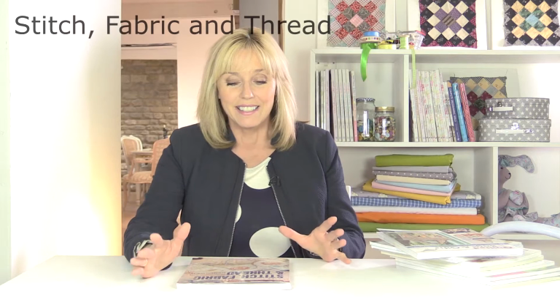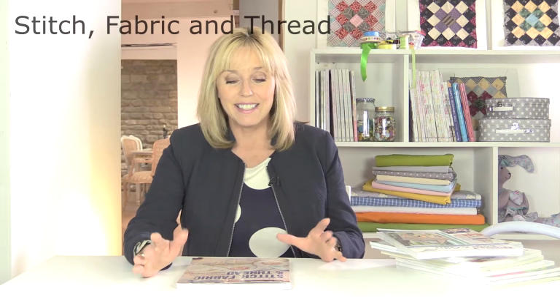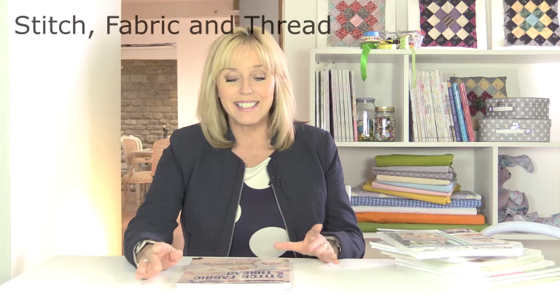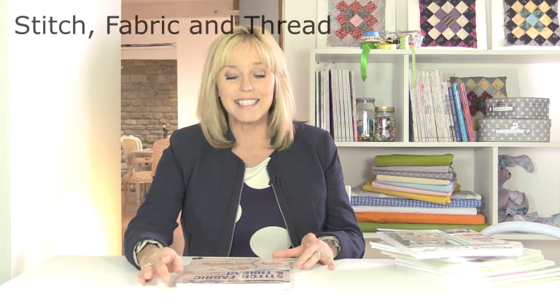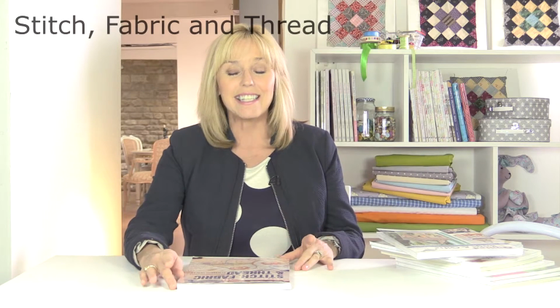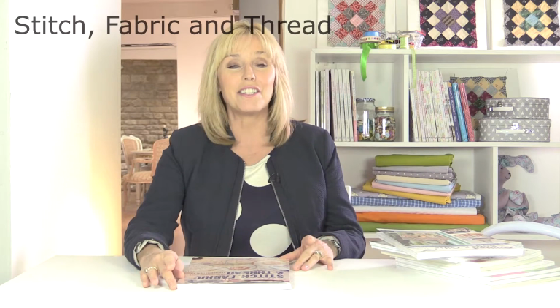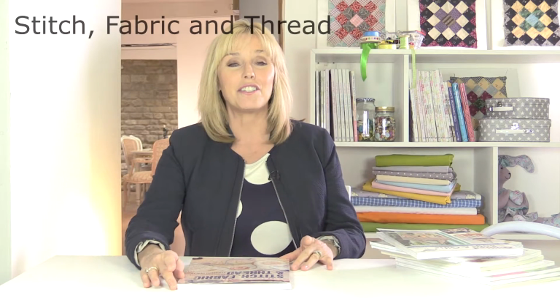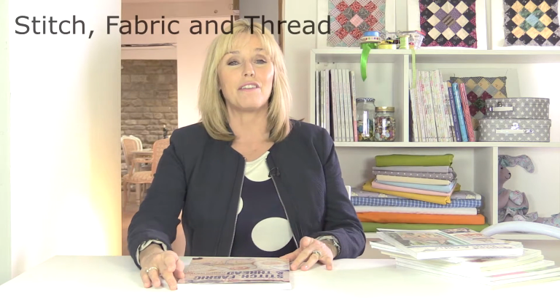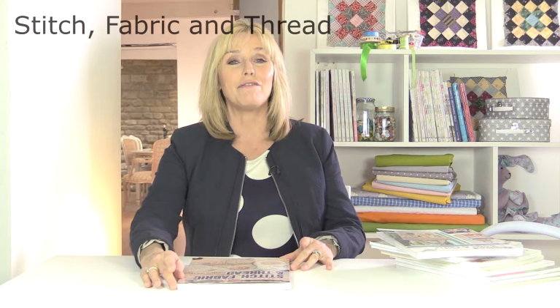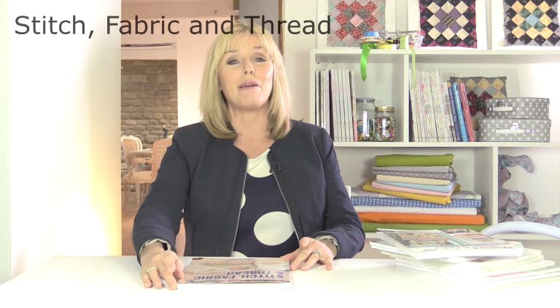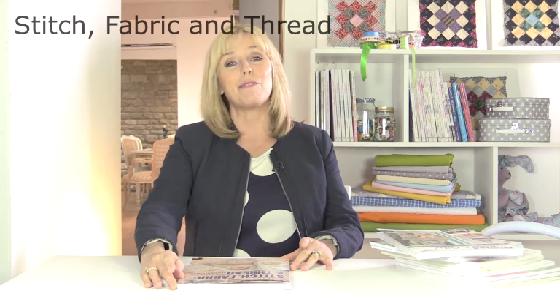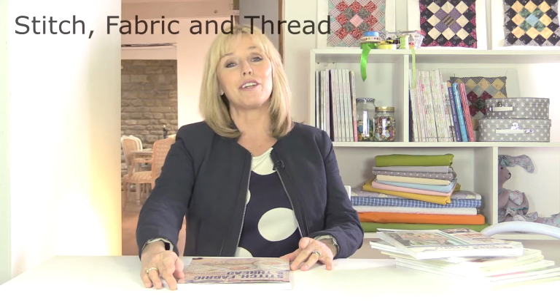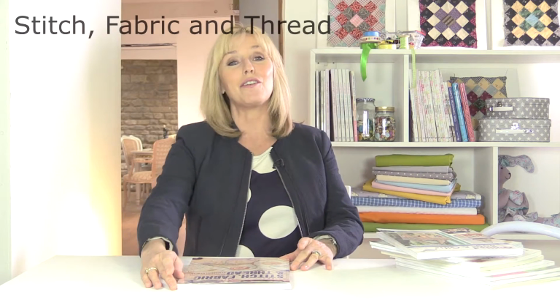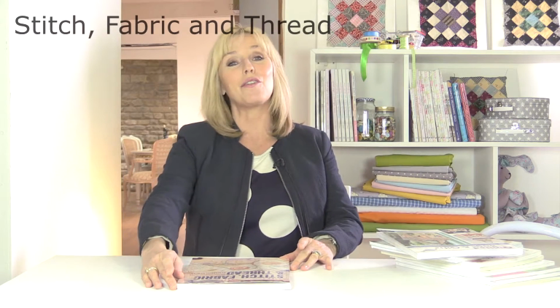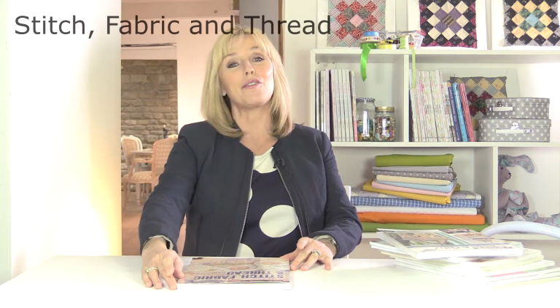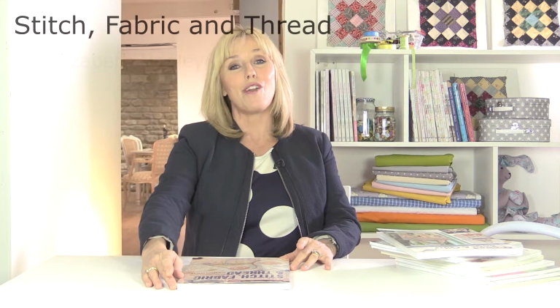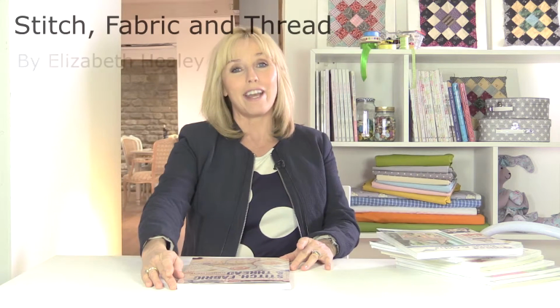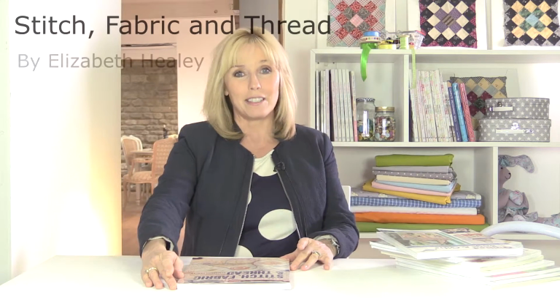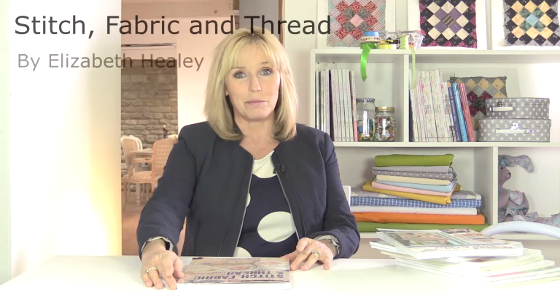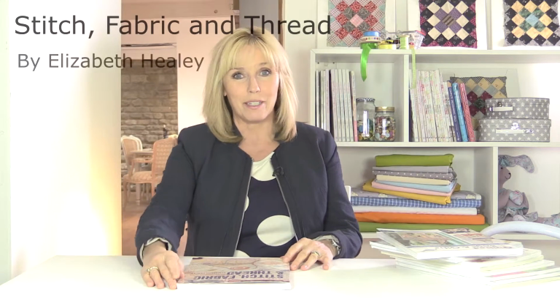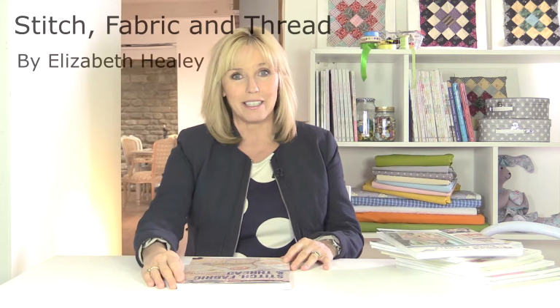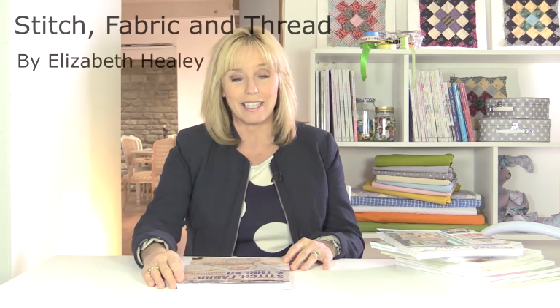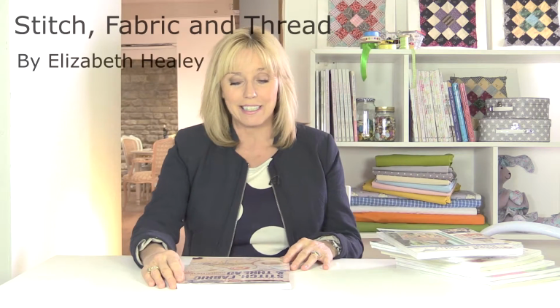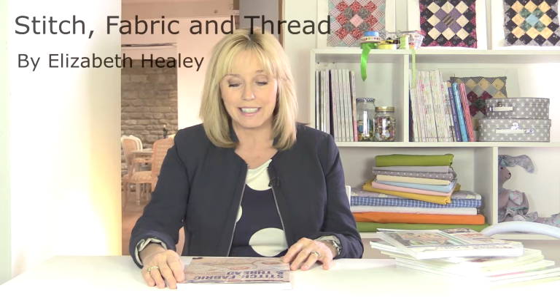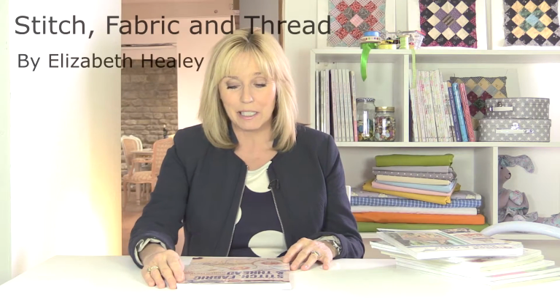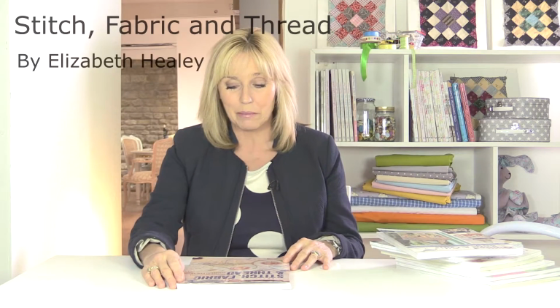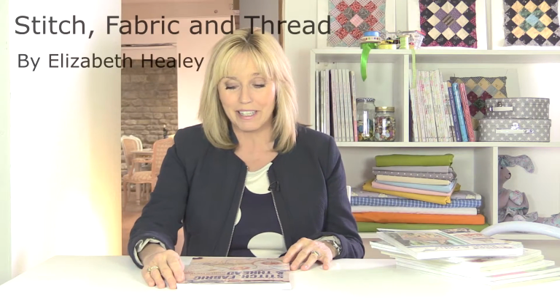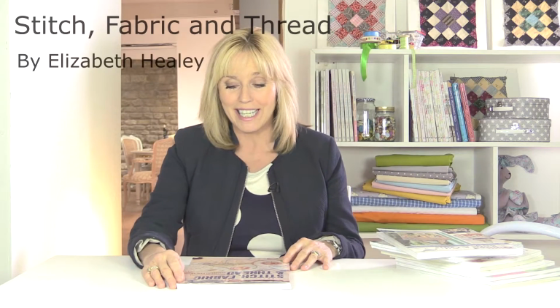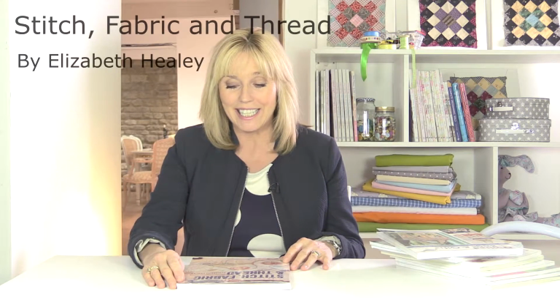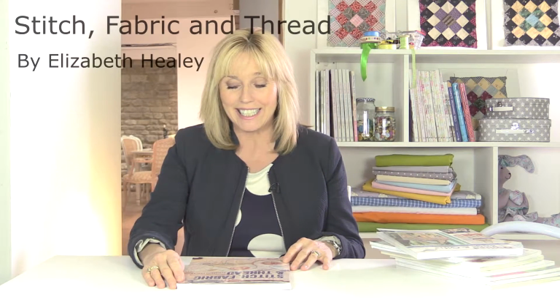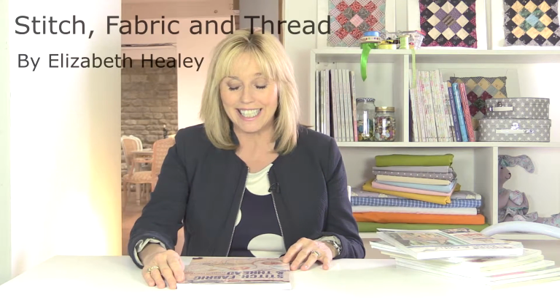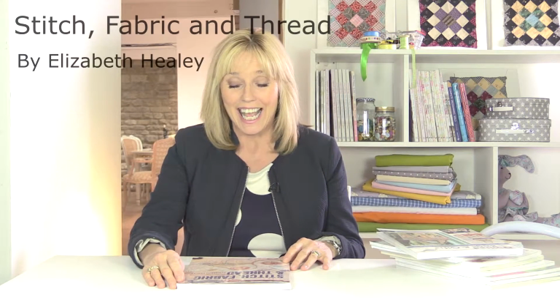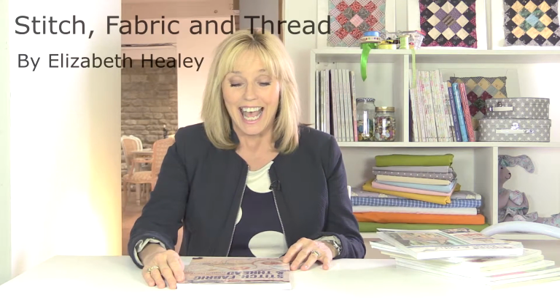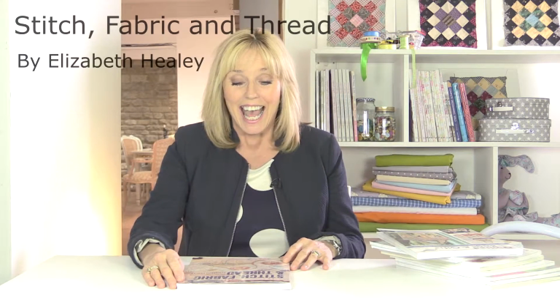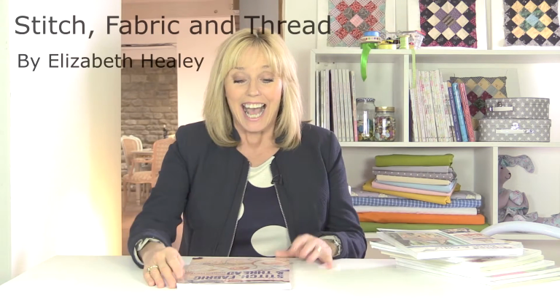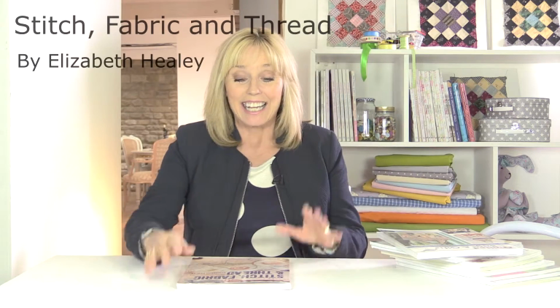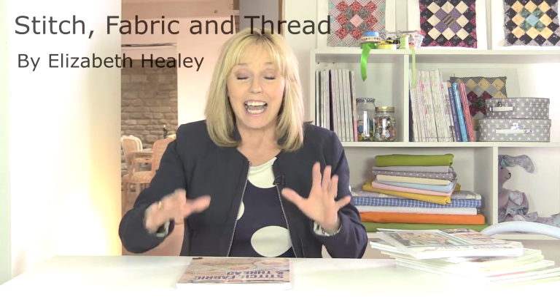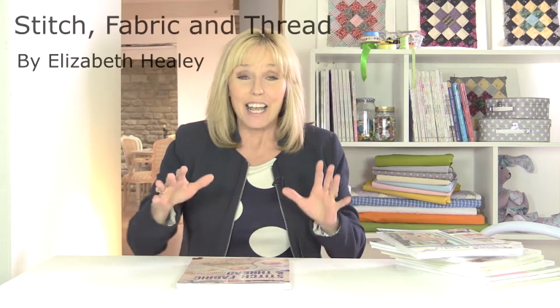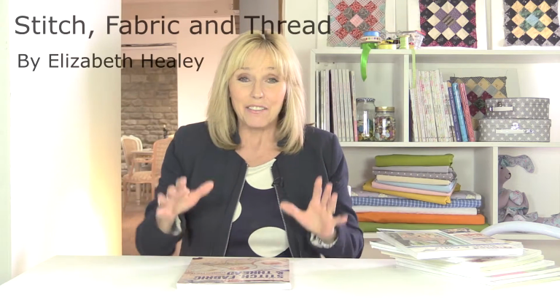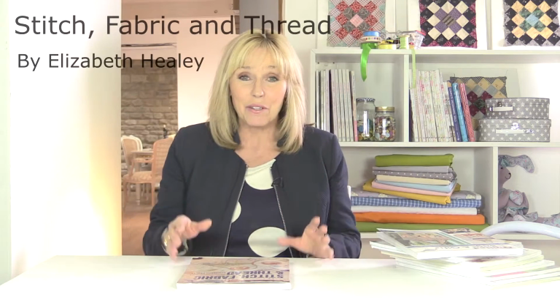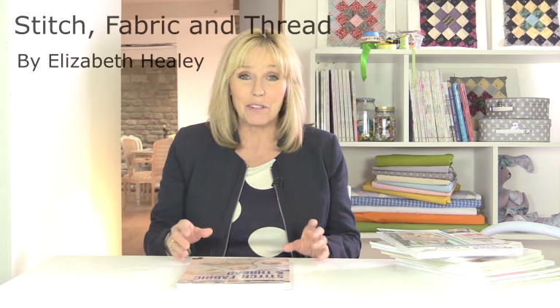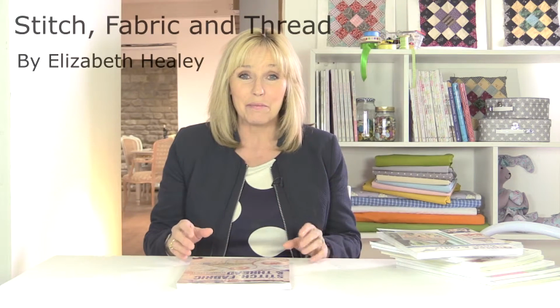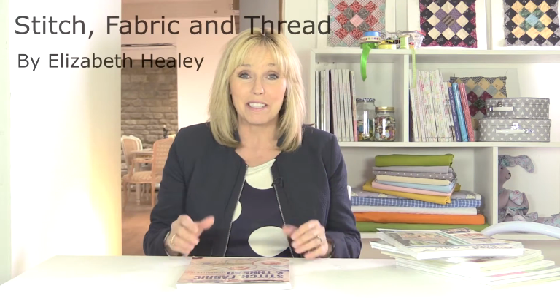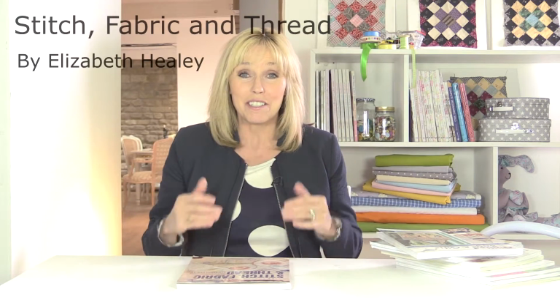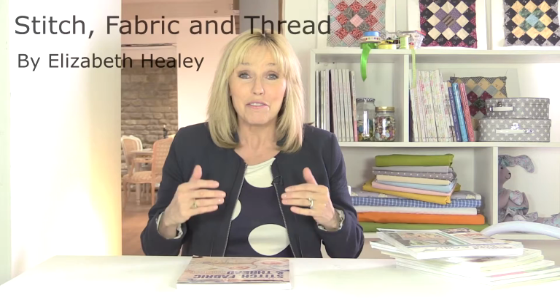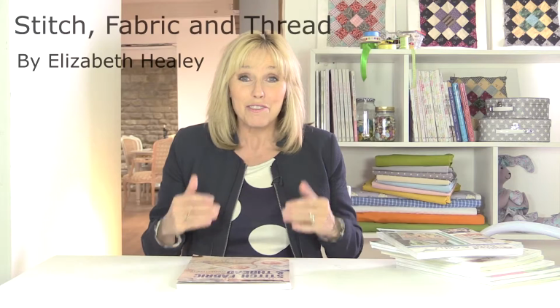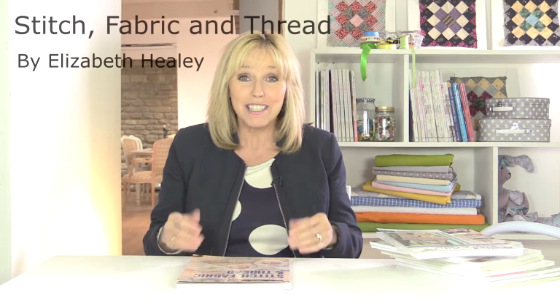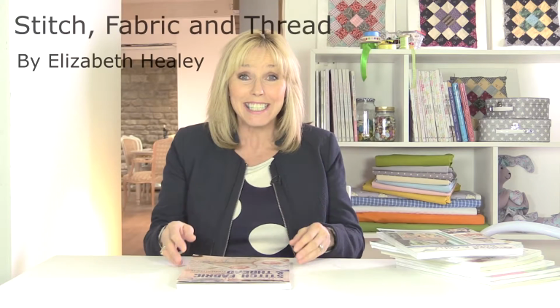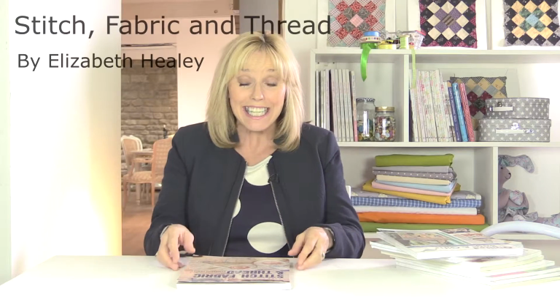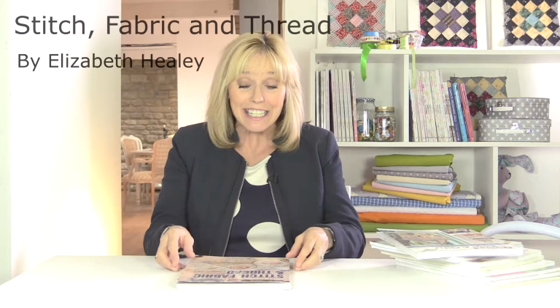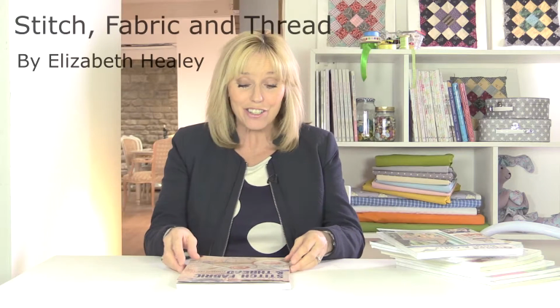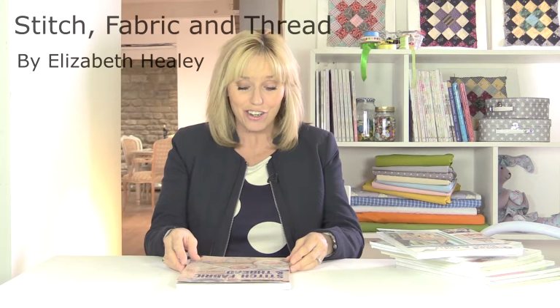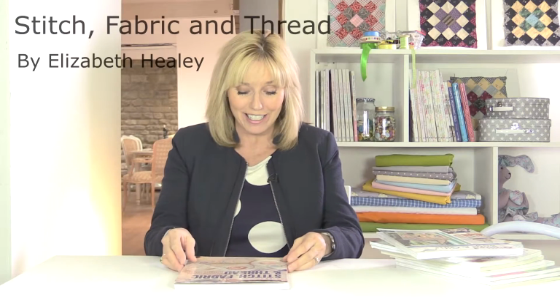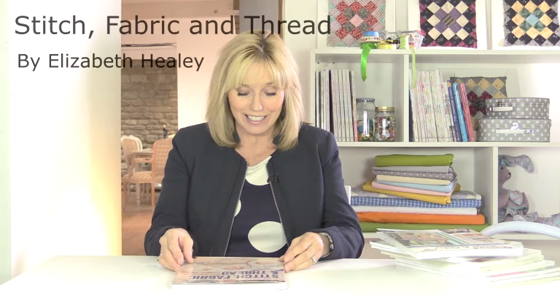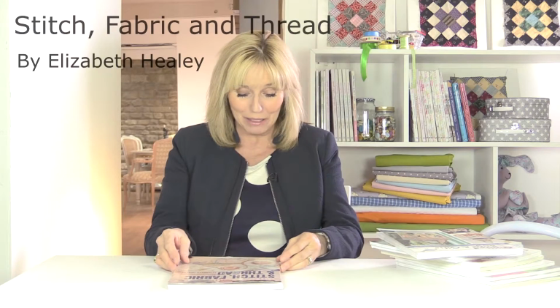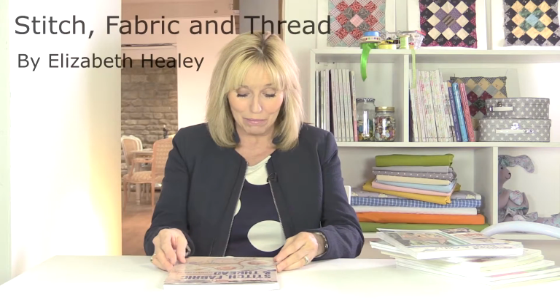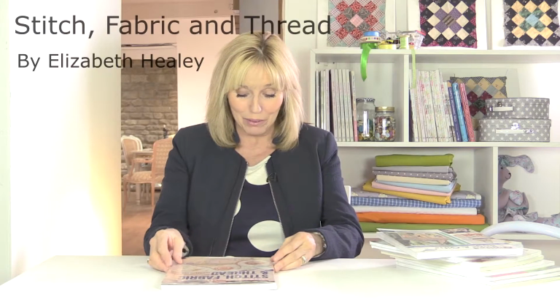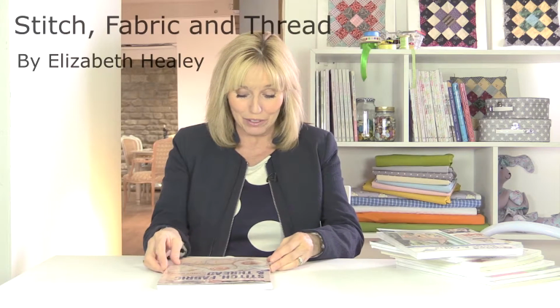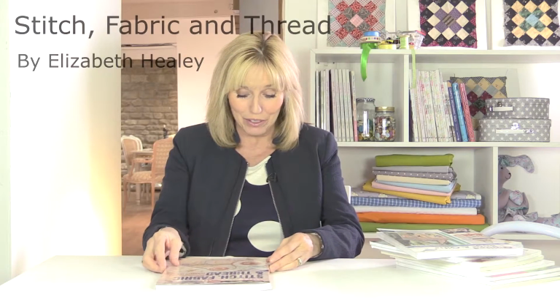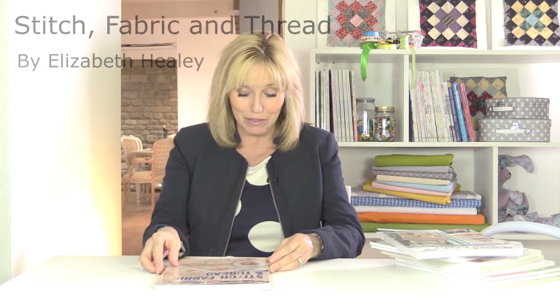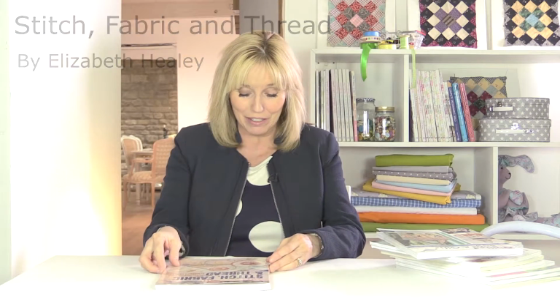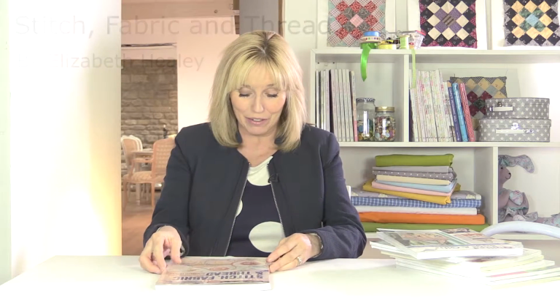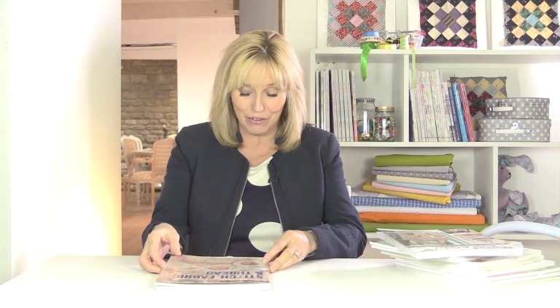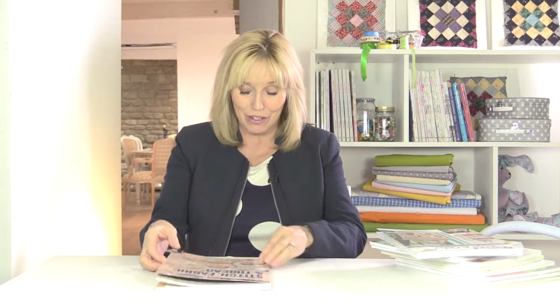This is Stitch, Fabric and Thread by Elizabeth Healy, and I have to admit it's a really interesting book to read through.